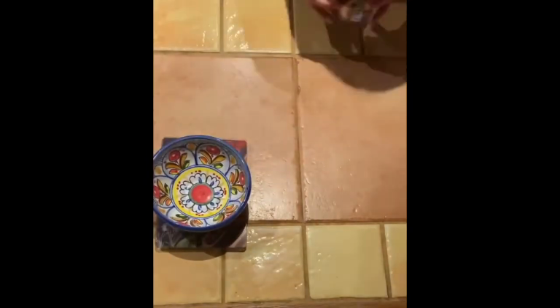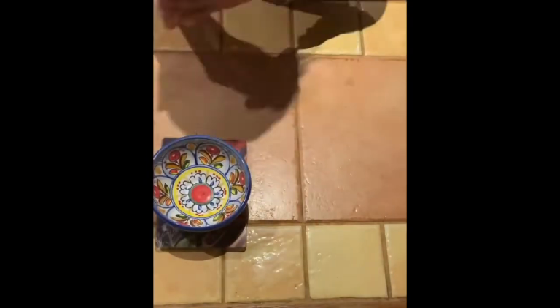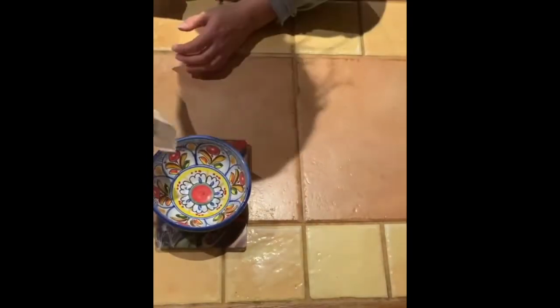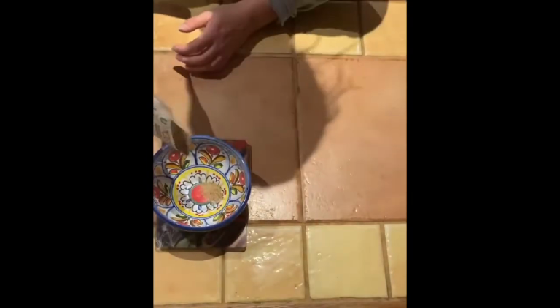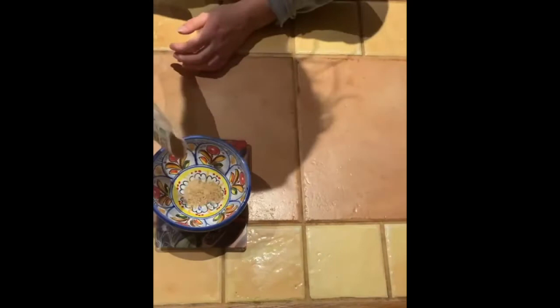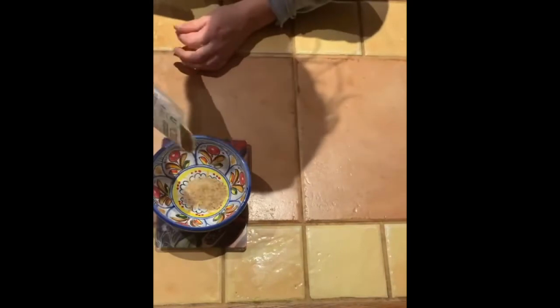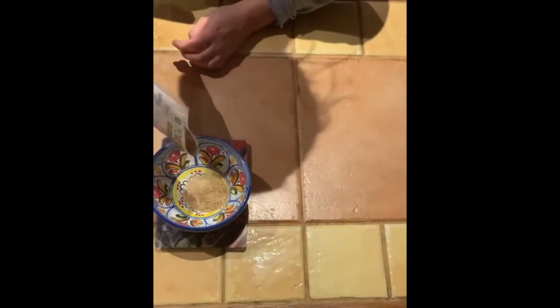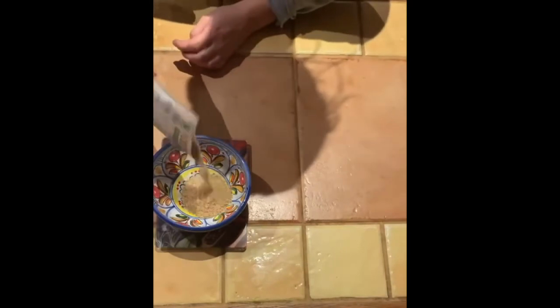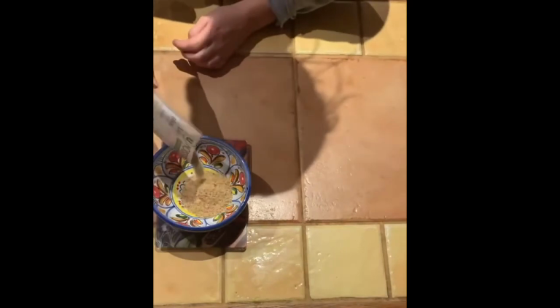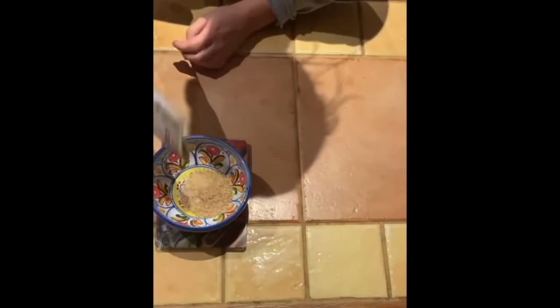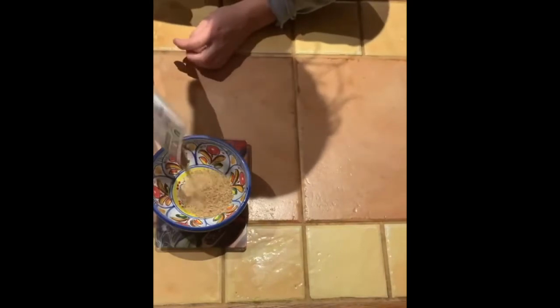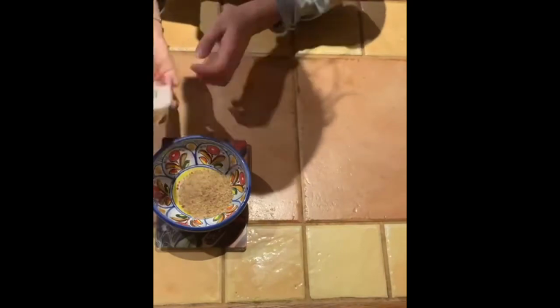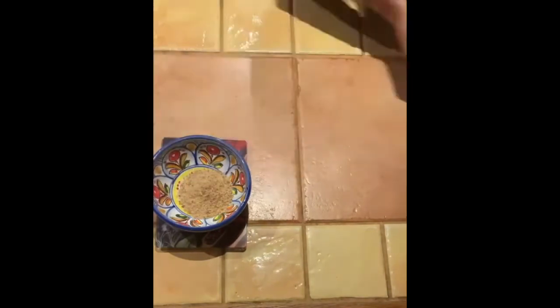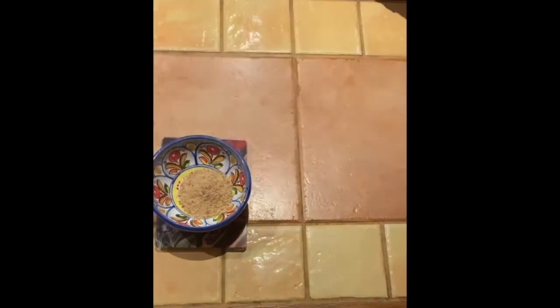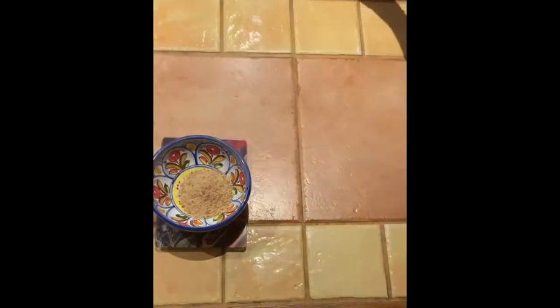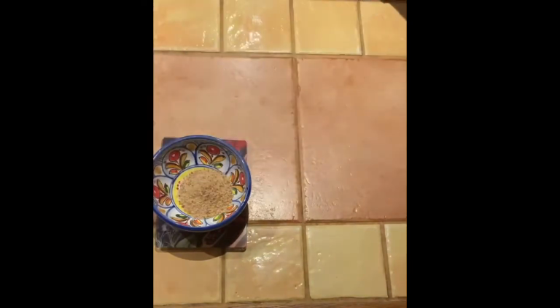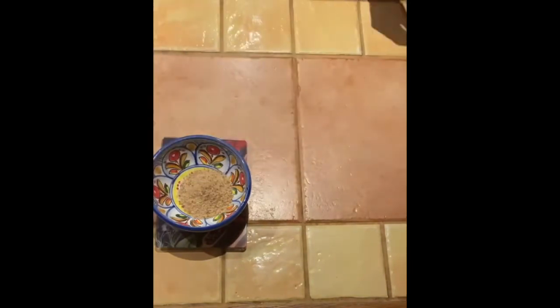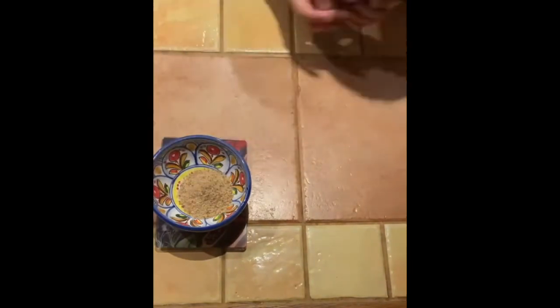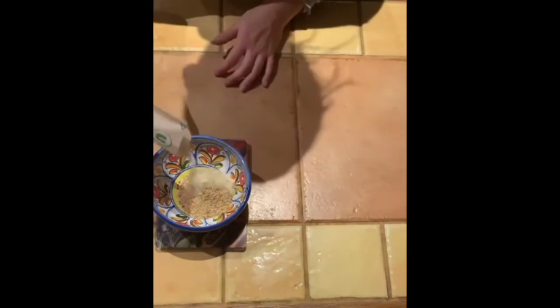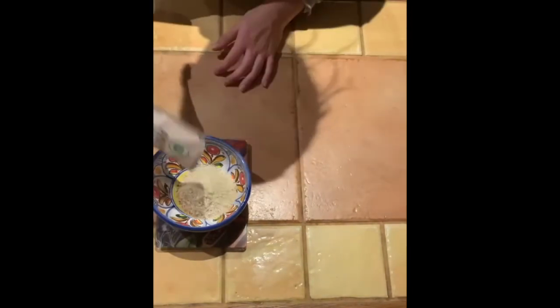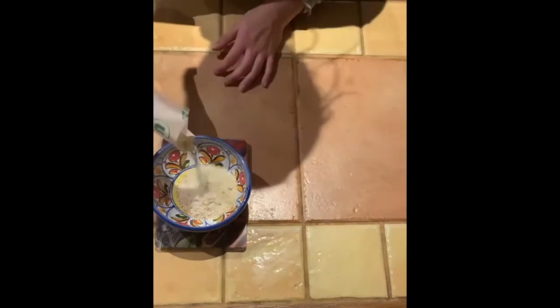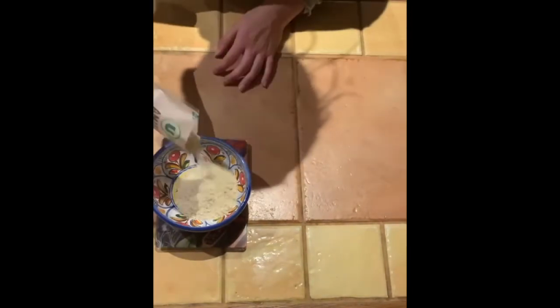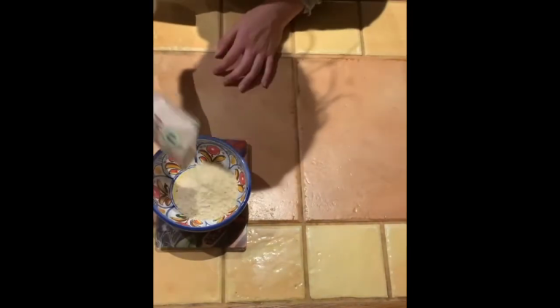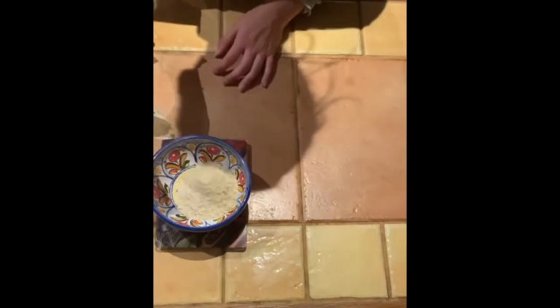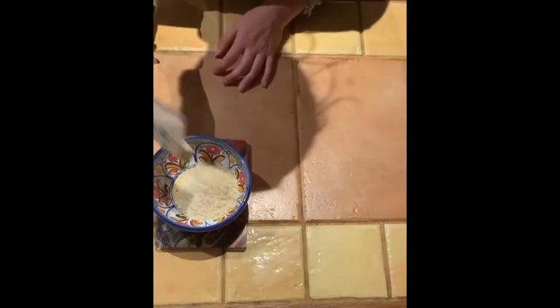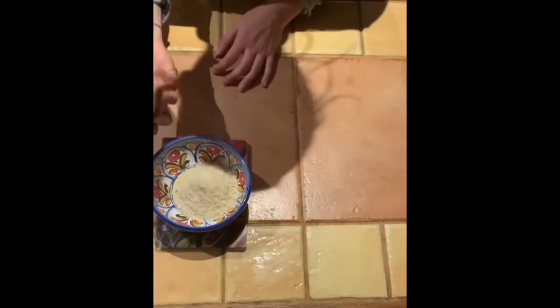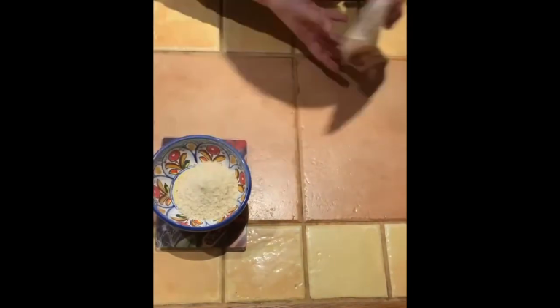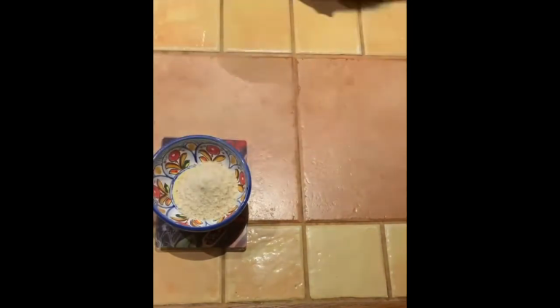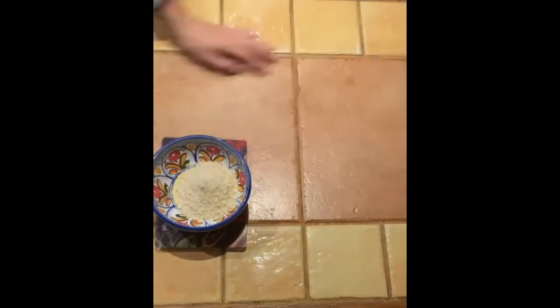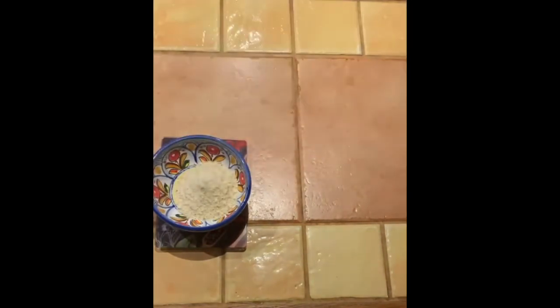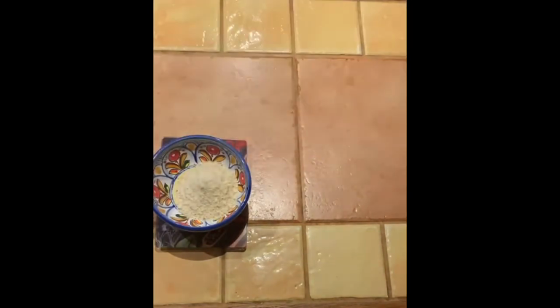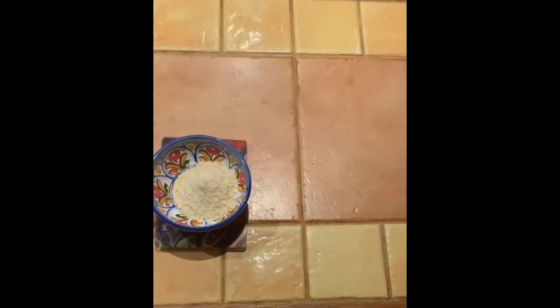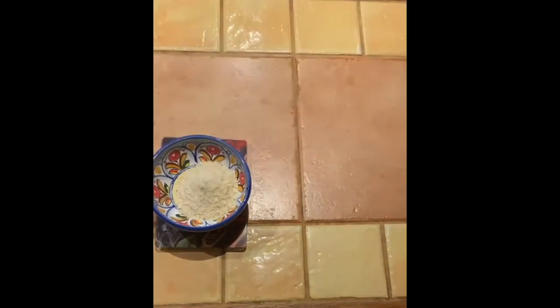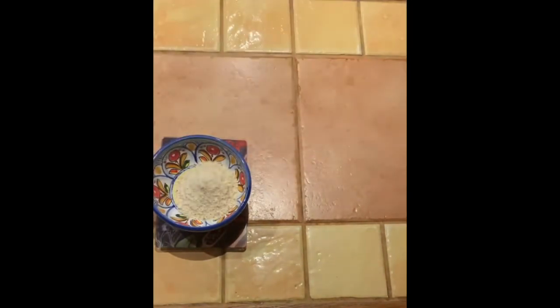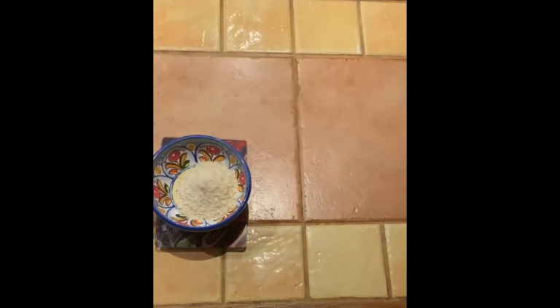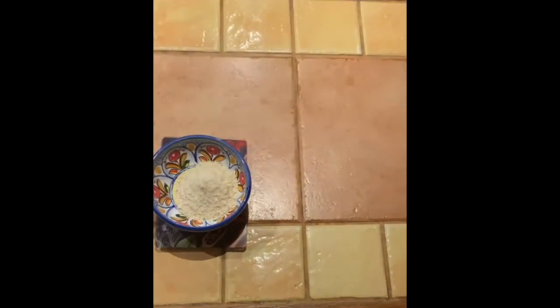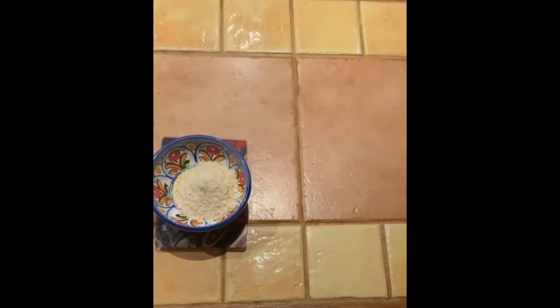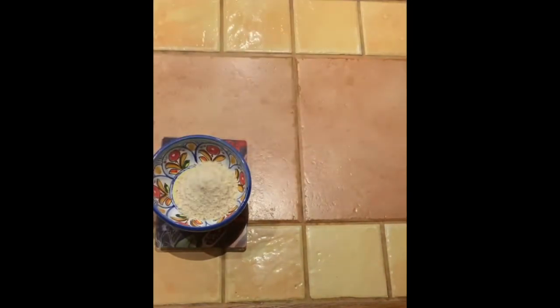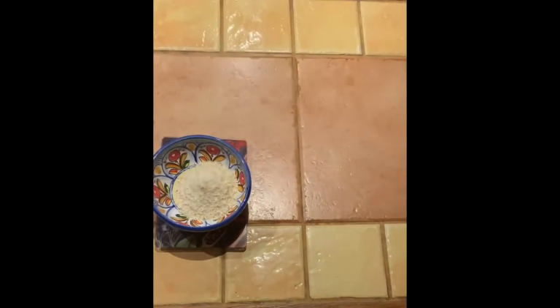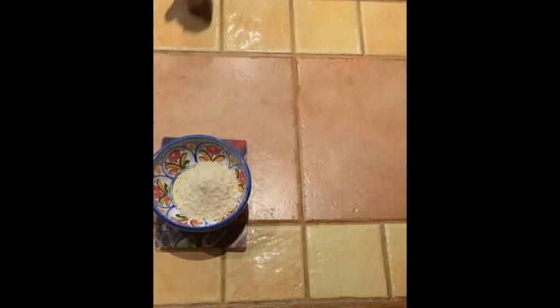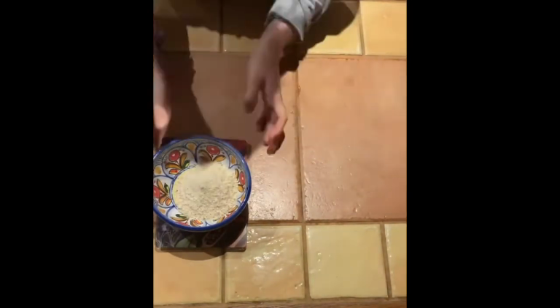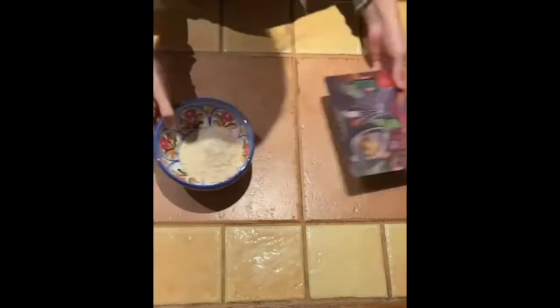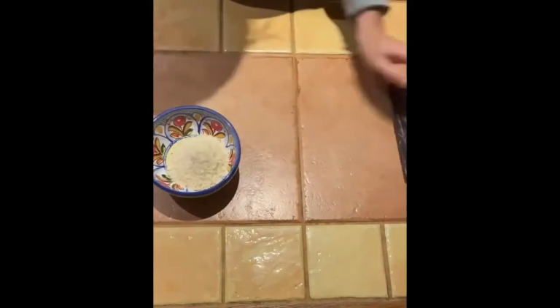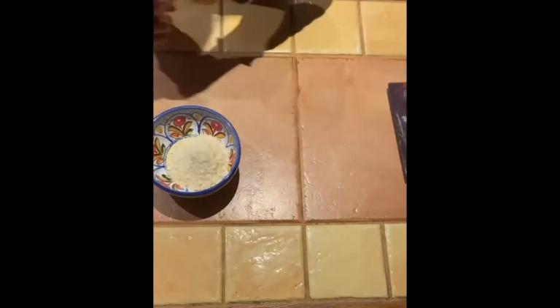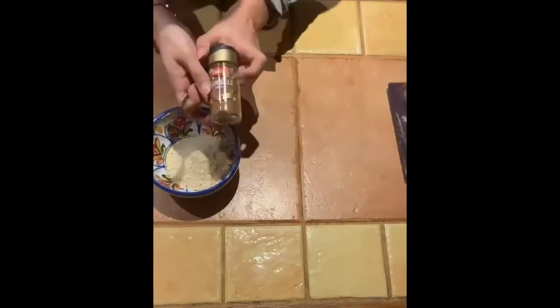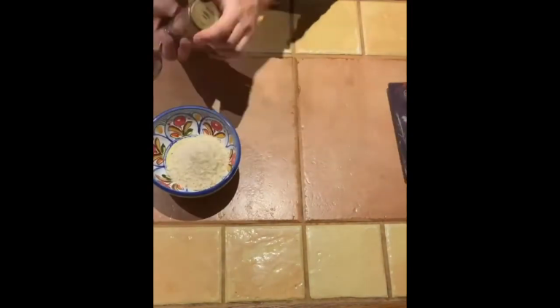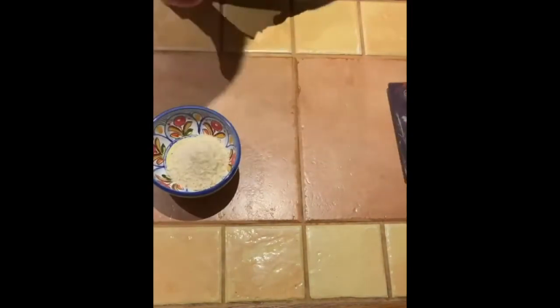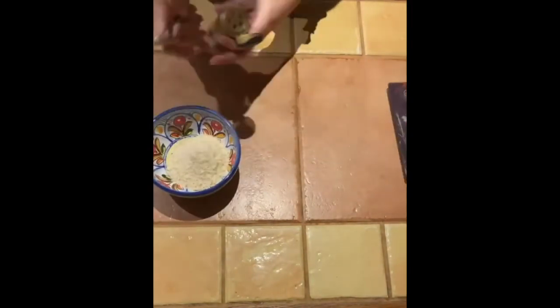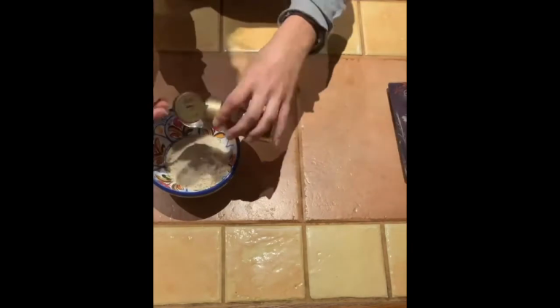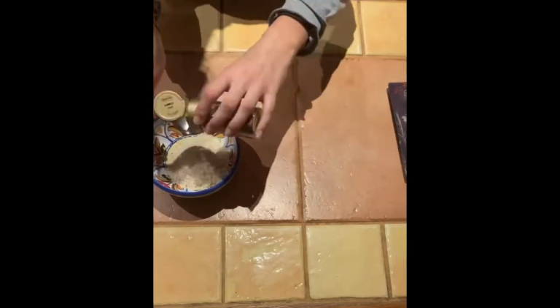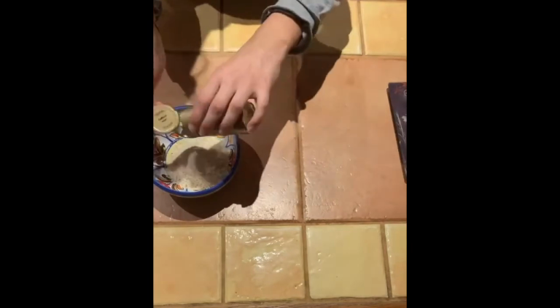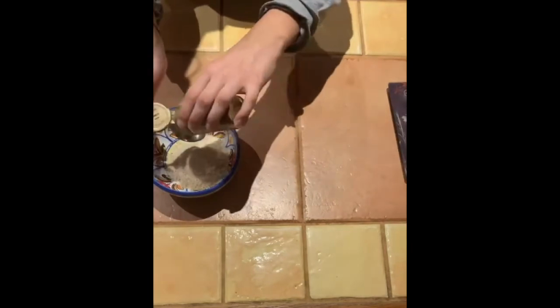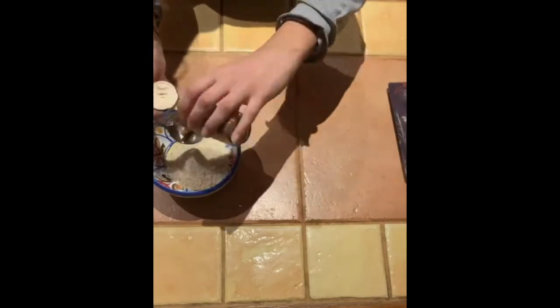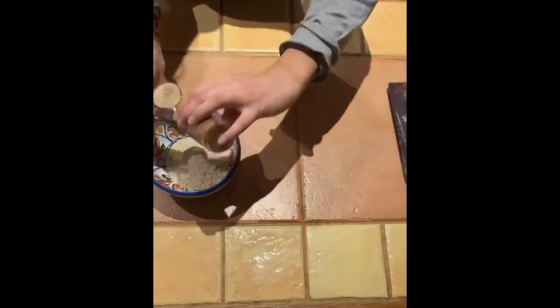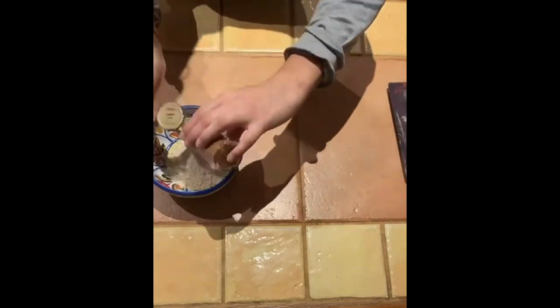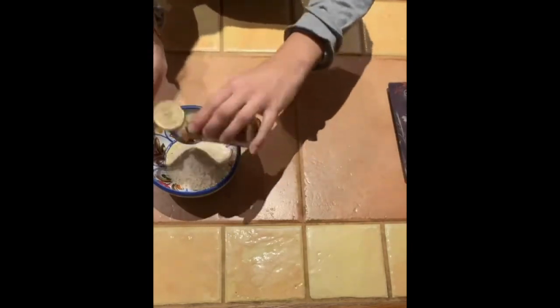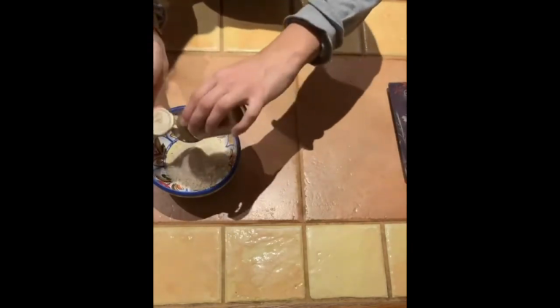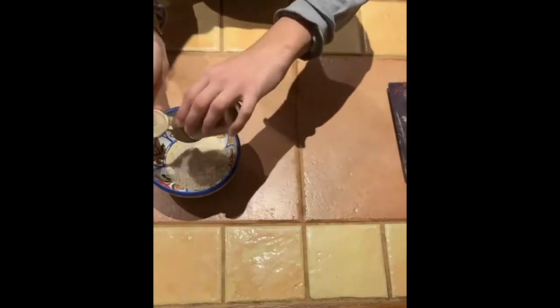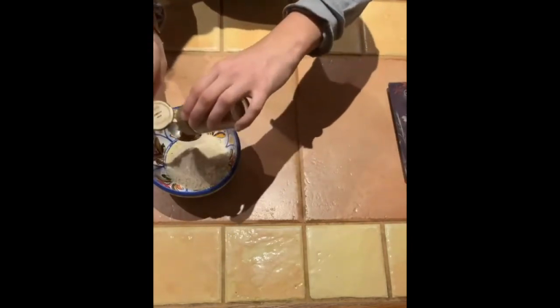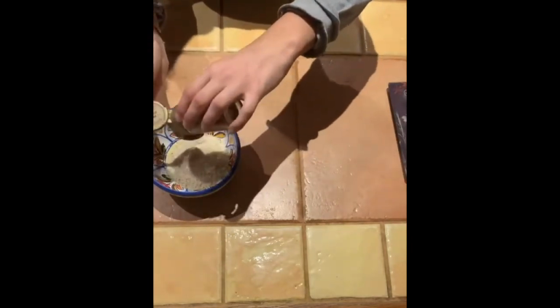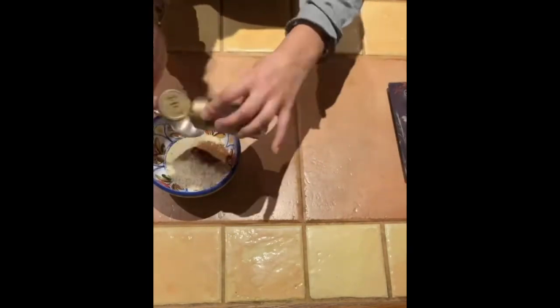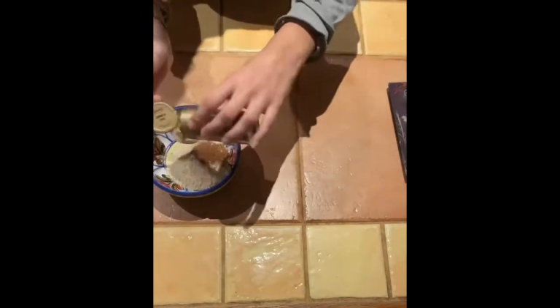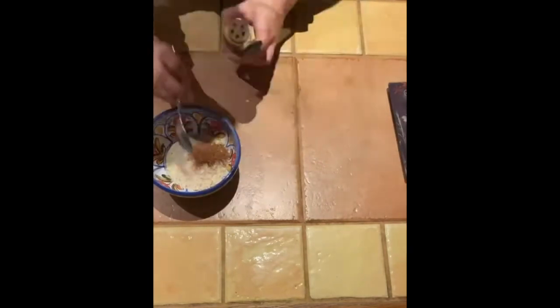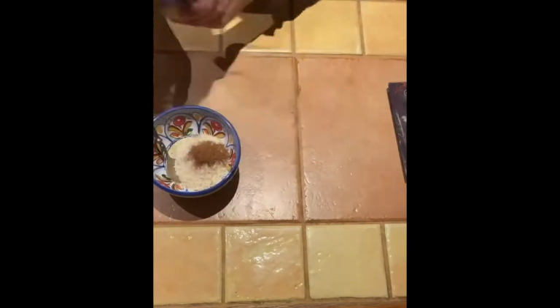Whilst you're waiting you can prepare the filling. In a bowl mix the sugar, the almonds, the hazelnuts and the cinnamon.